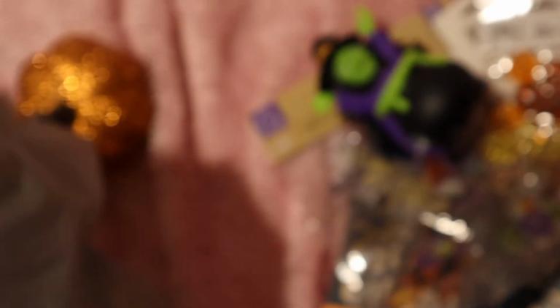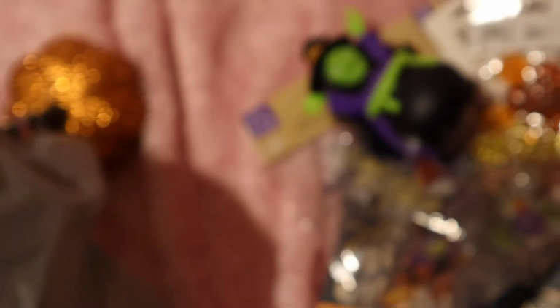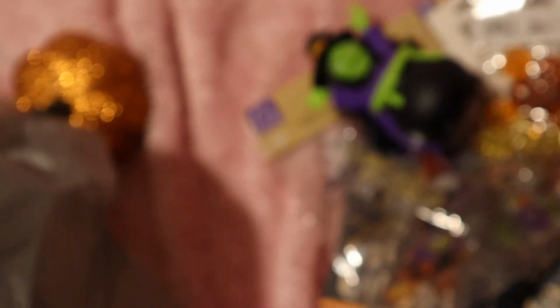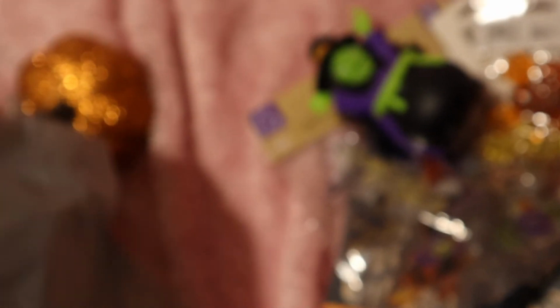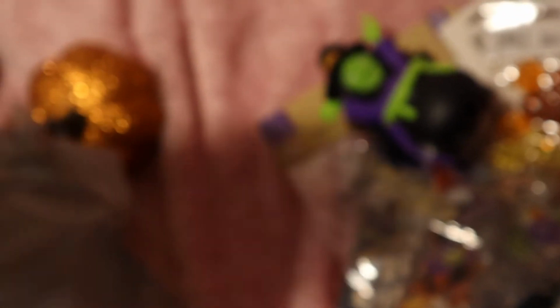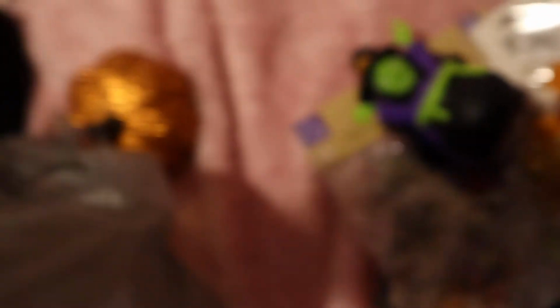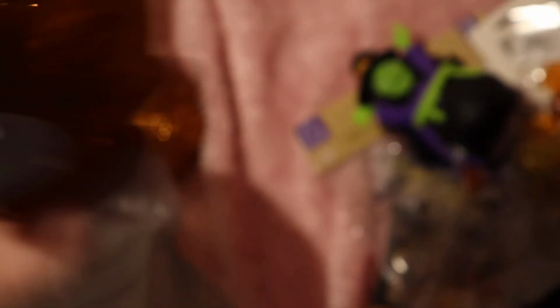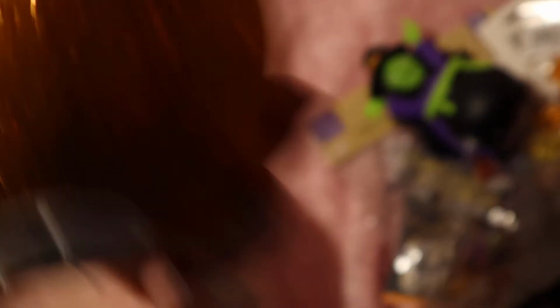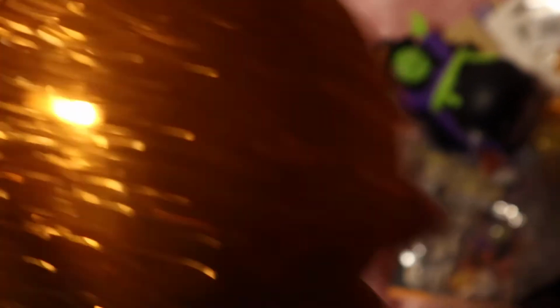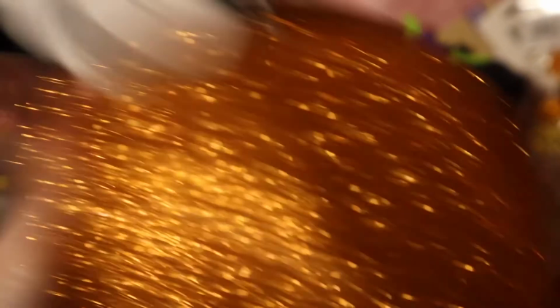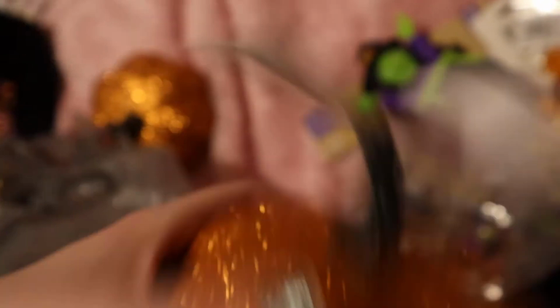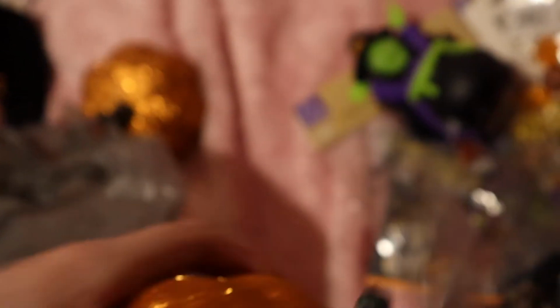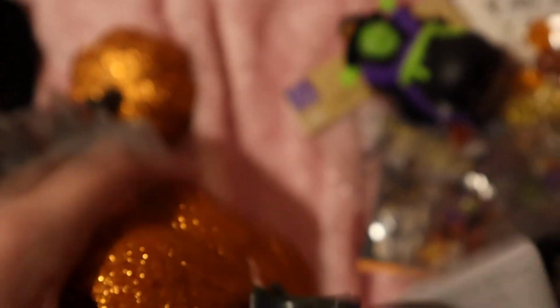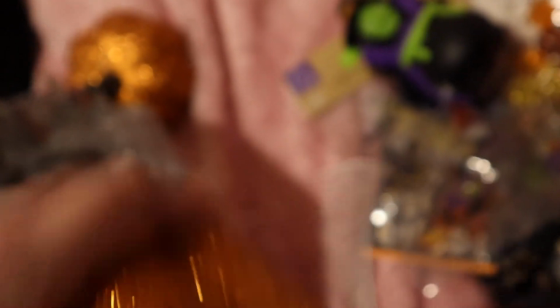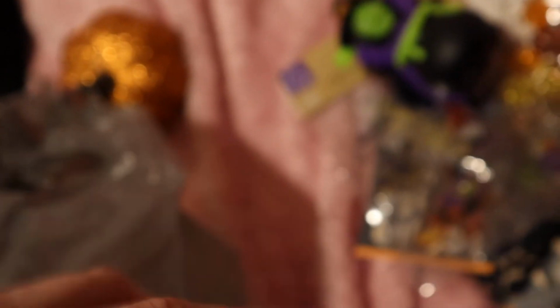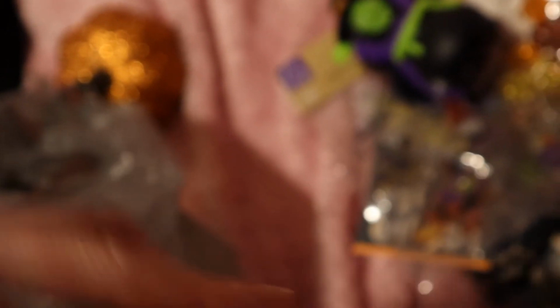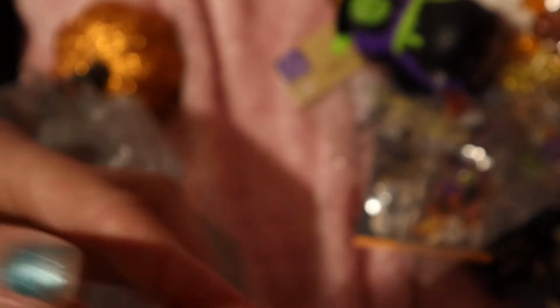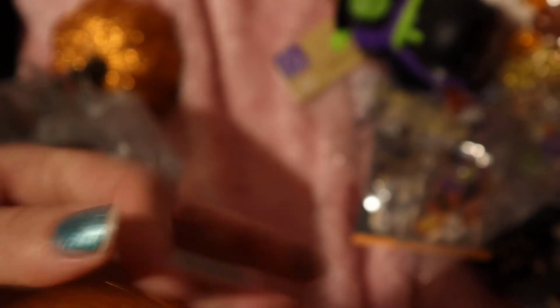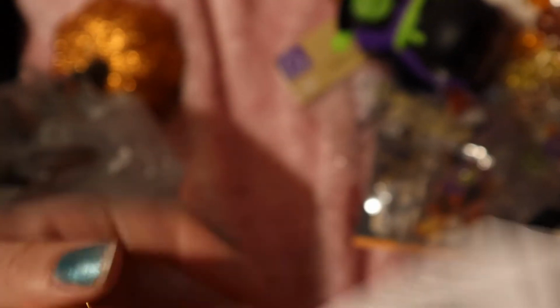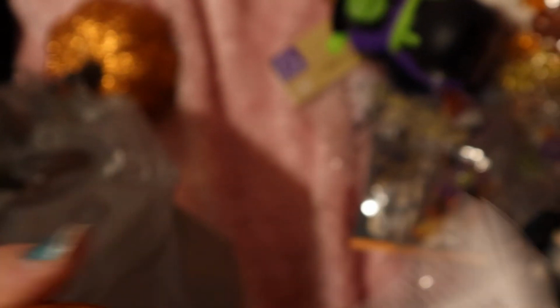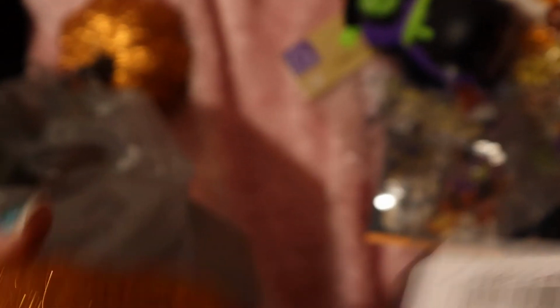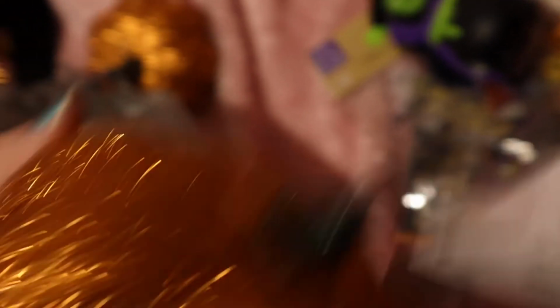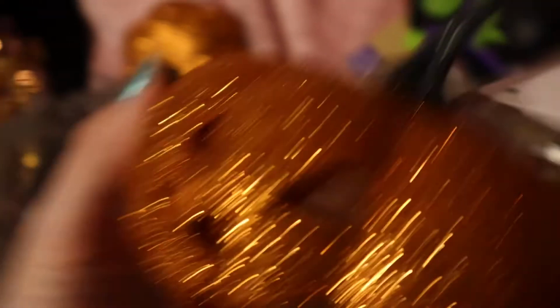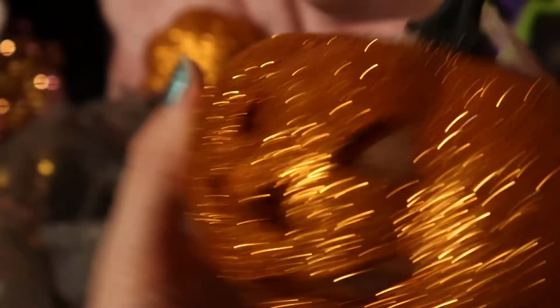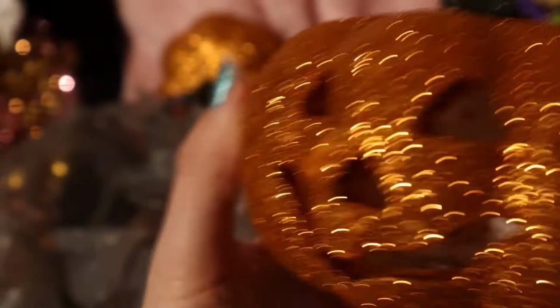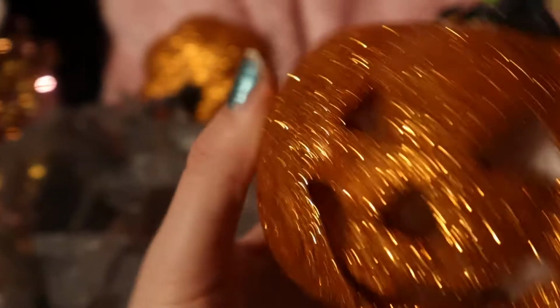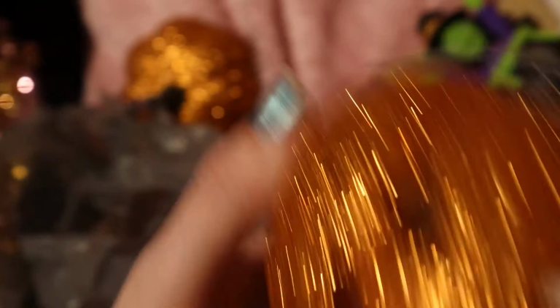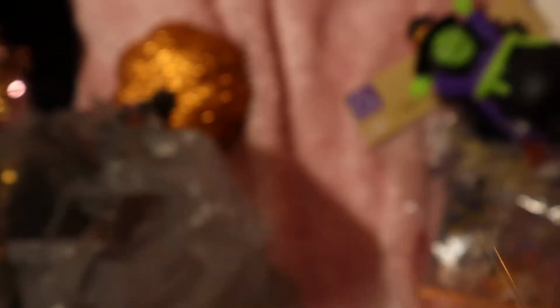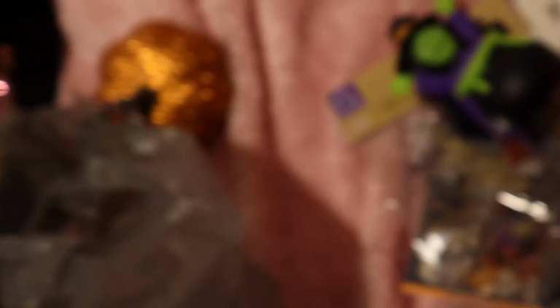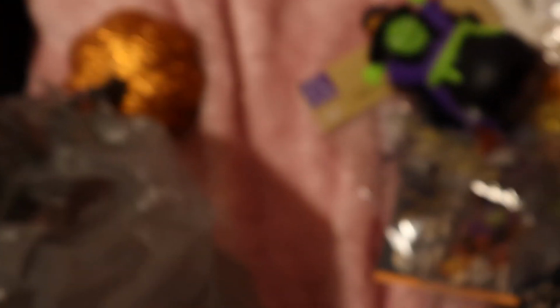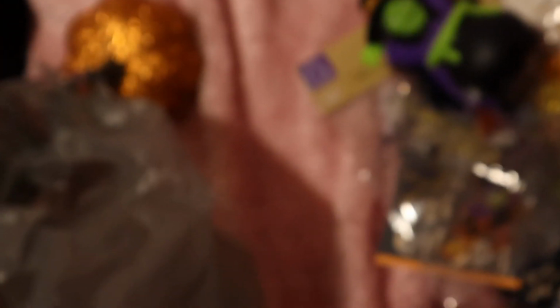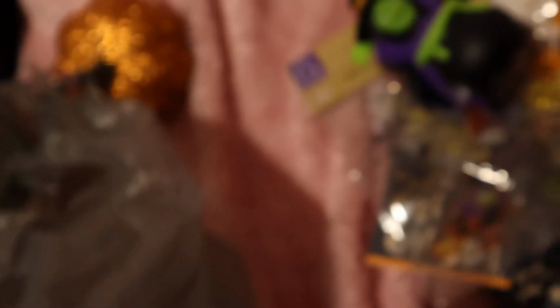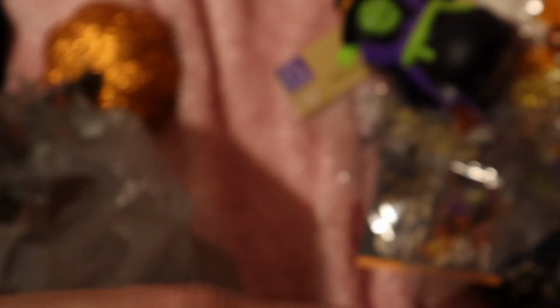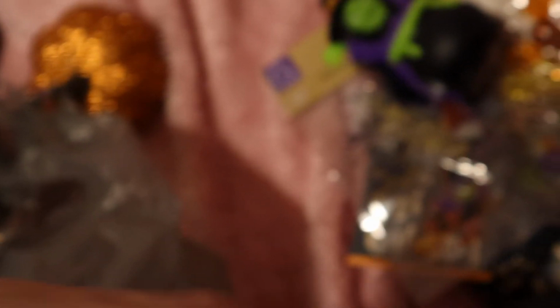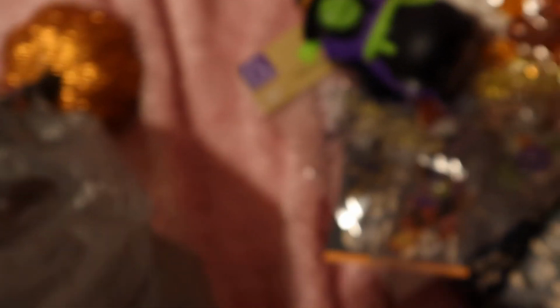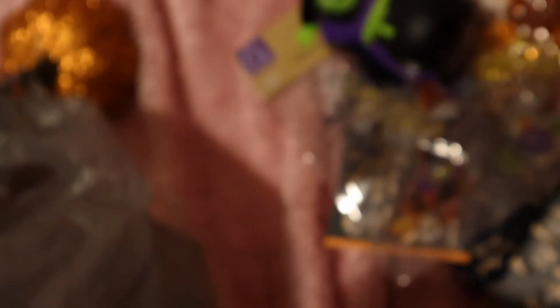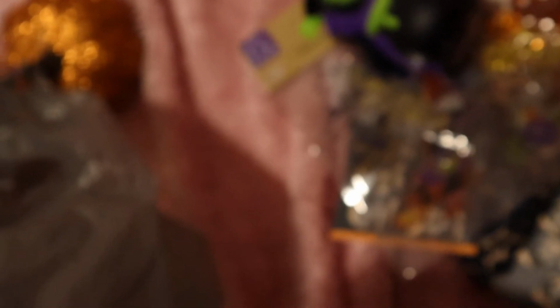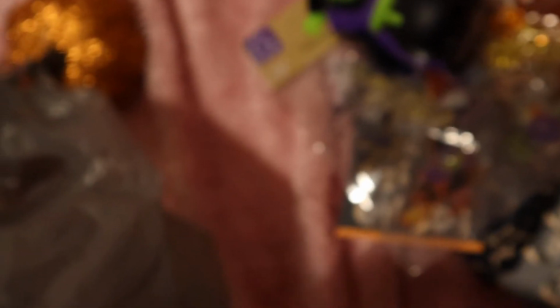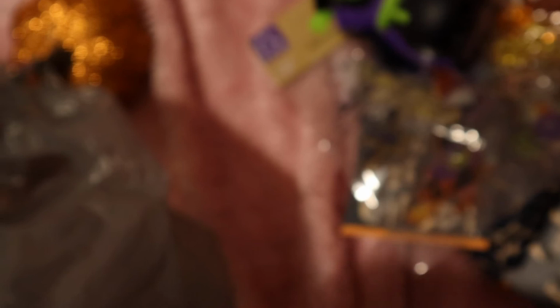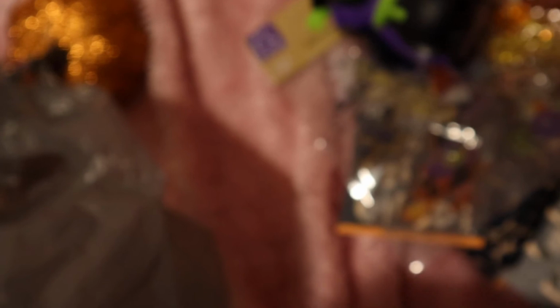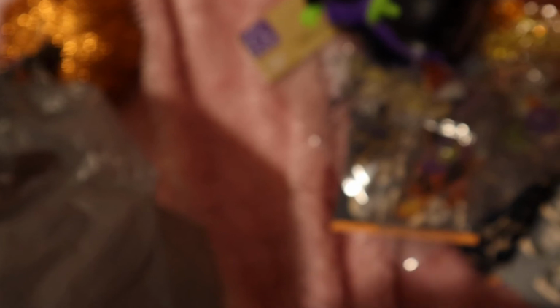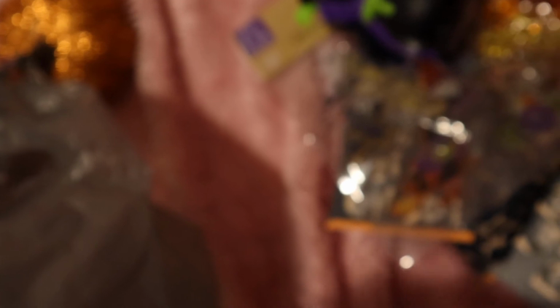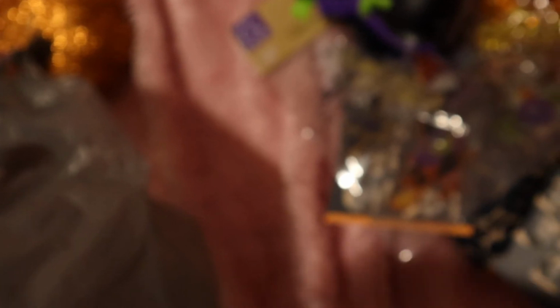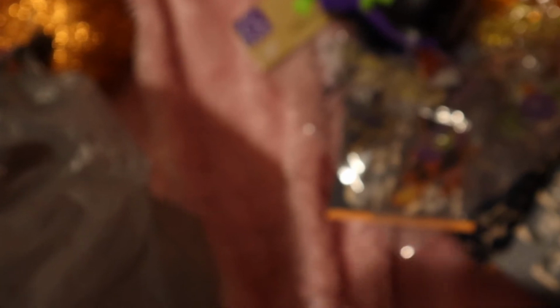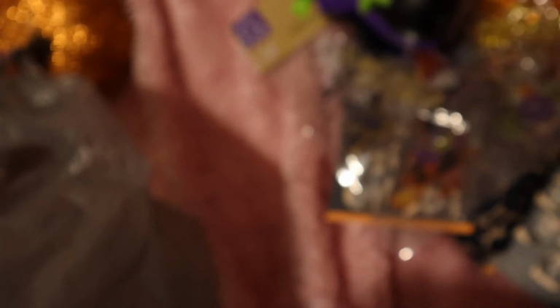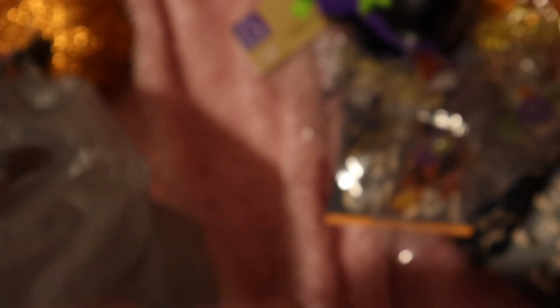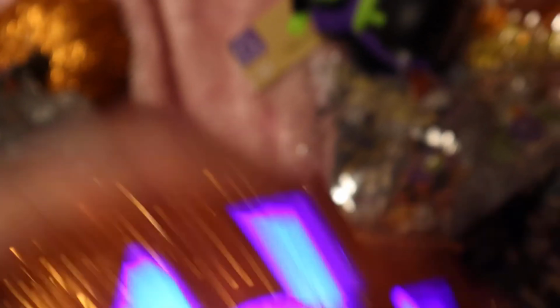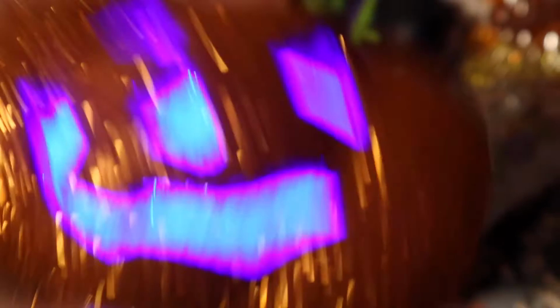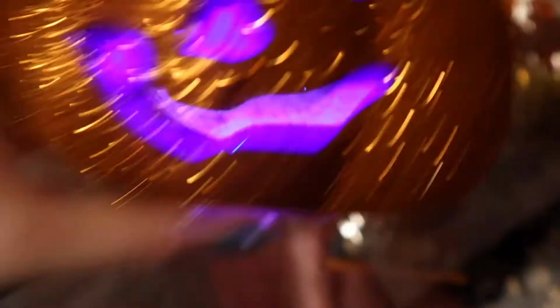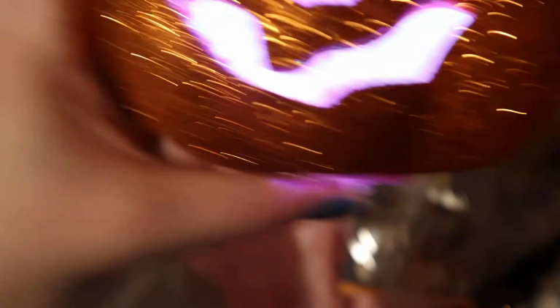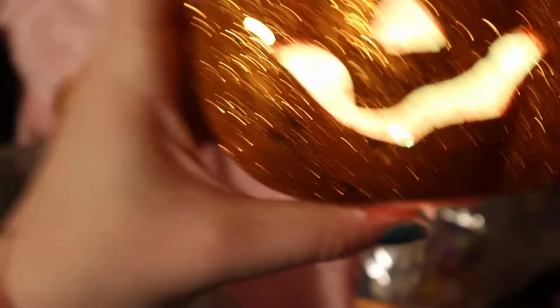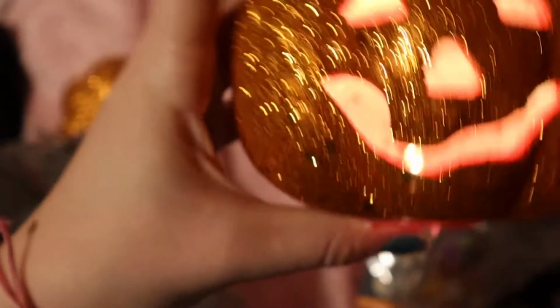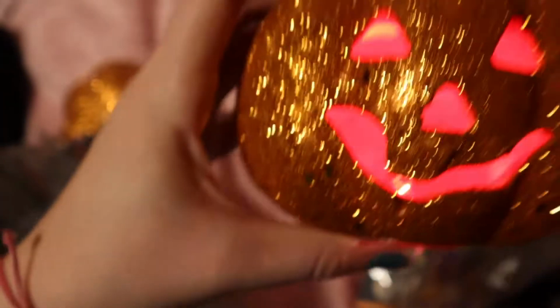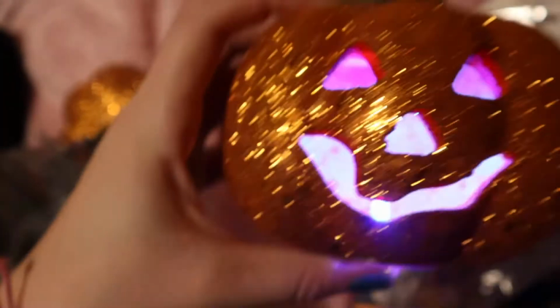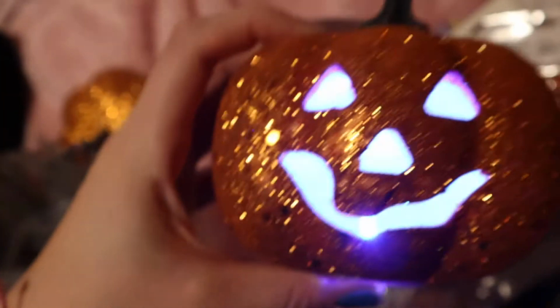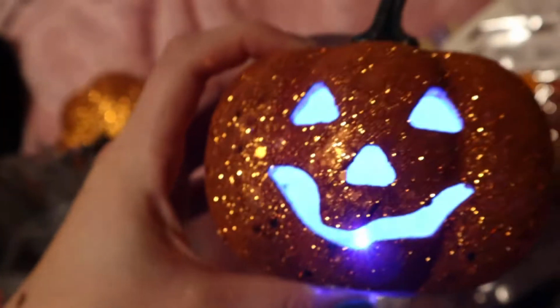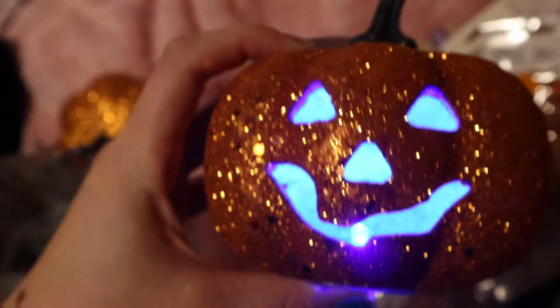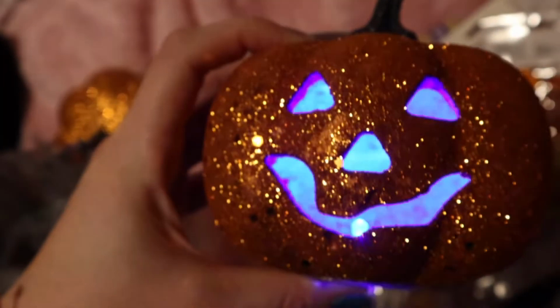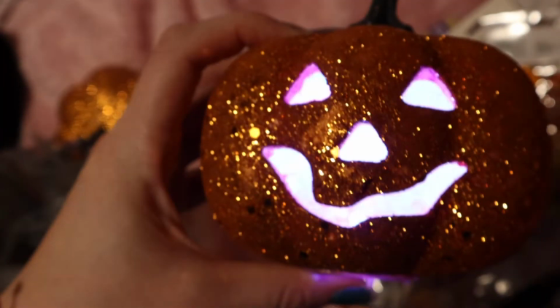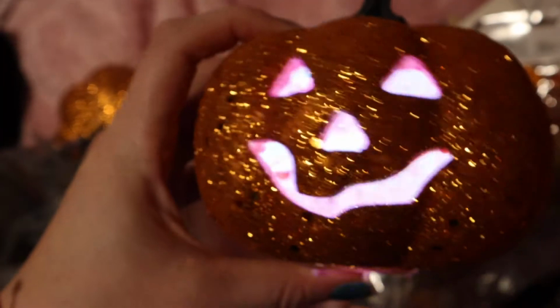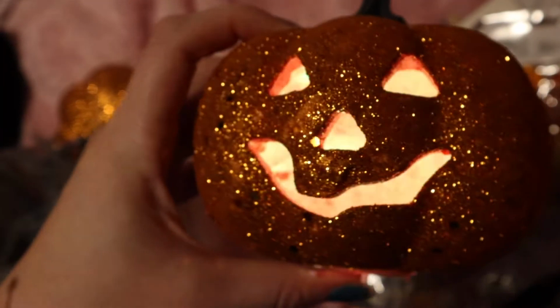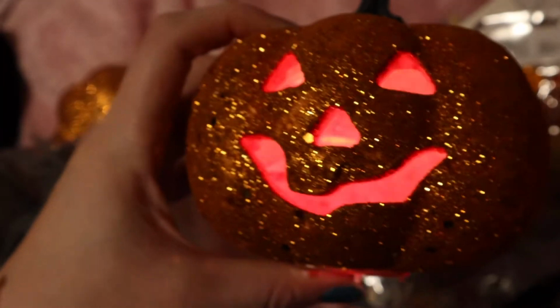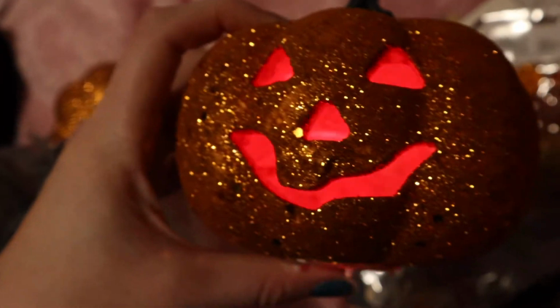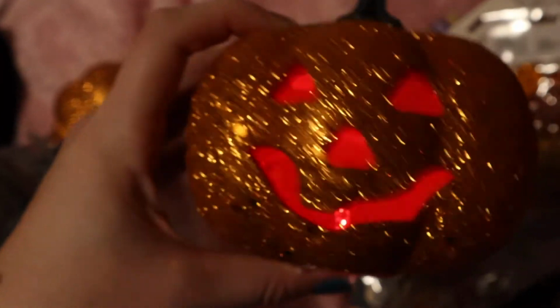And then I got this jack-o-lantern, and I got two of them, so I'm gonna show you the other one too. It lights up and changes color.